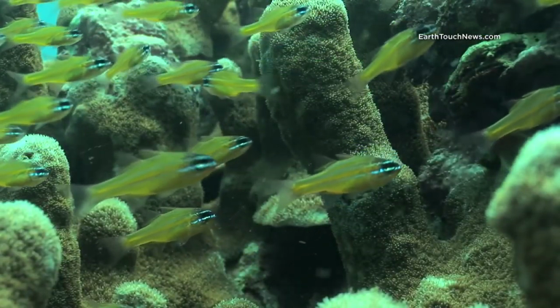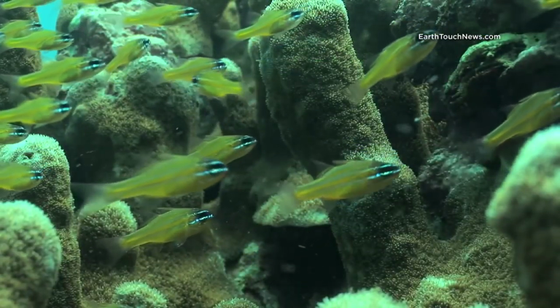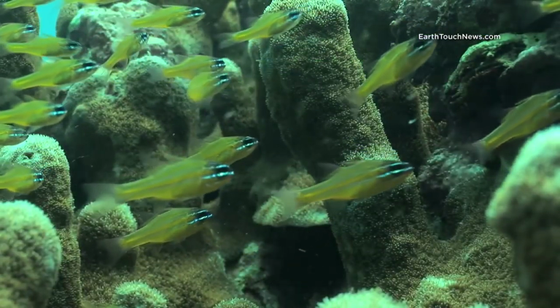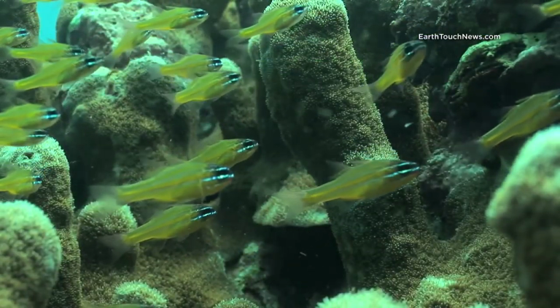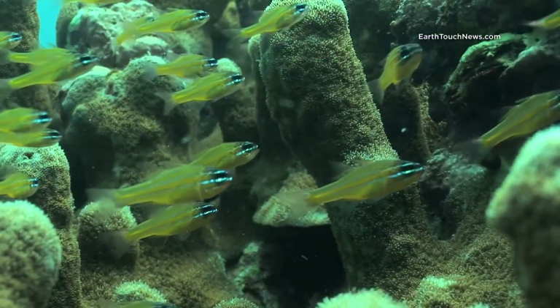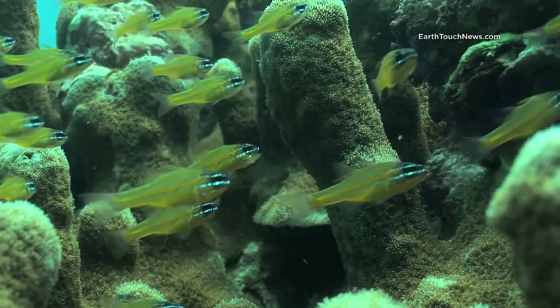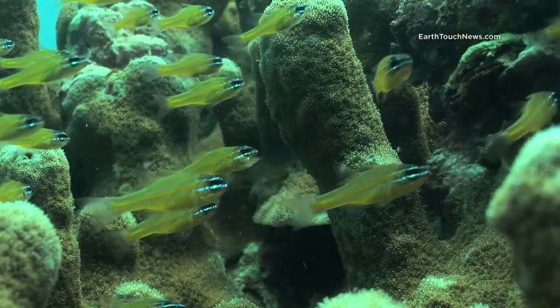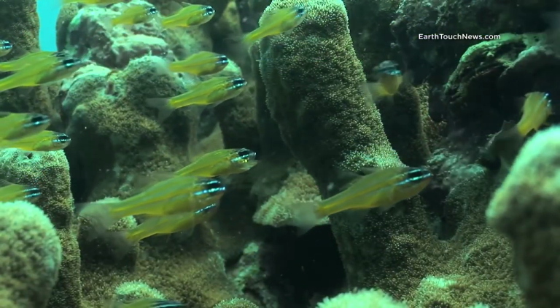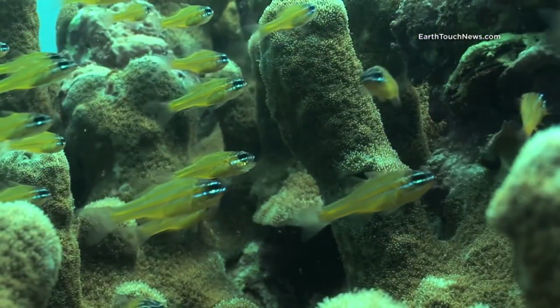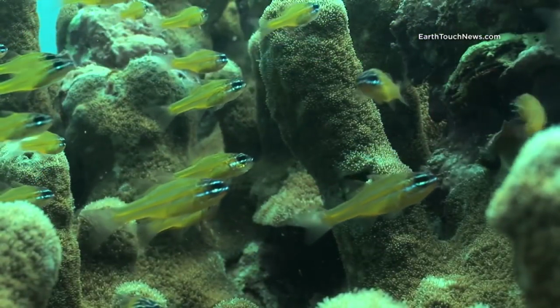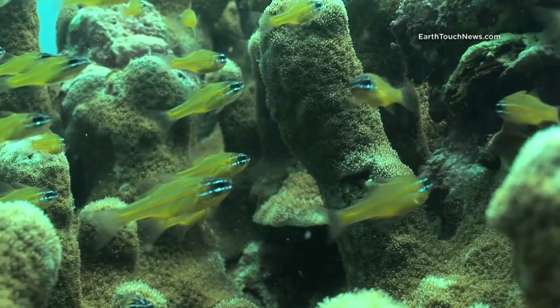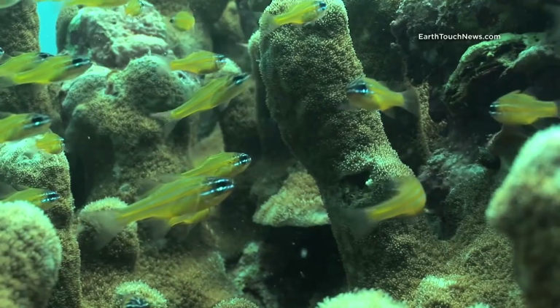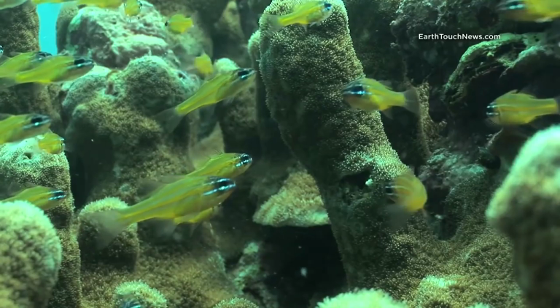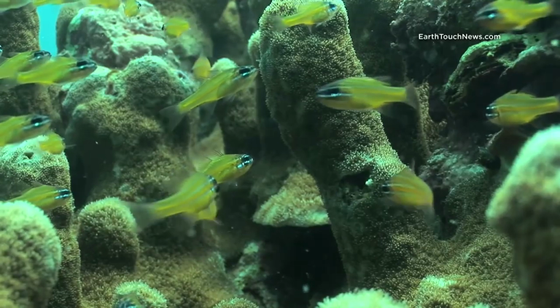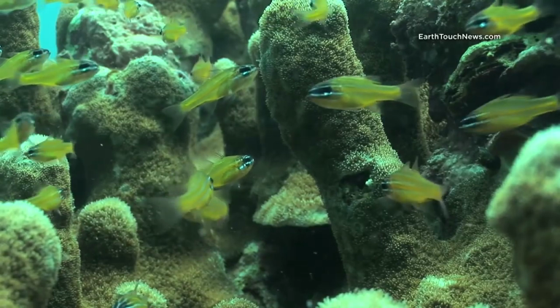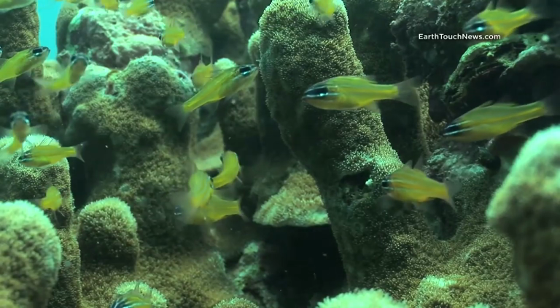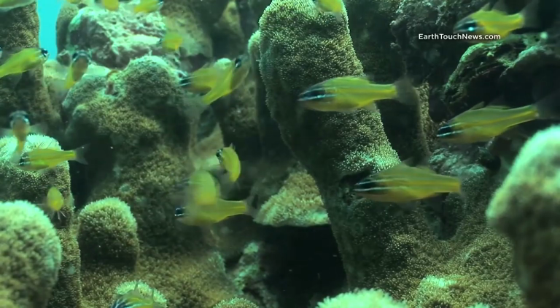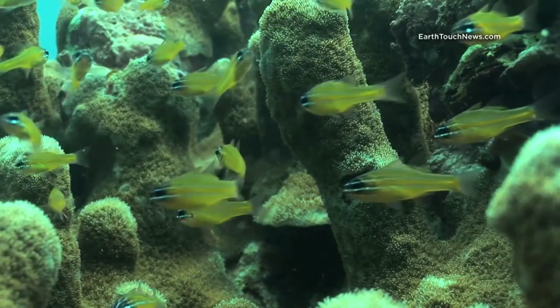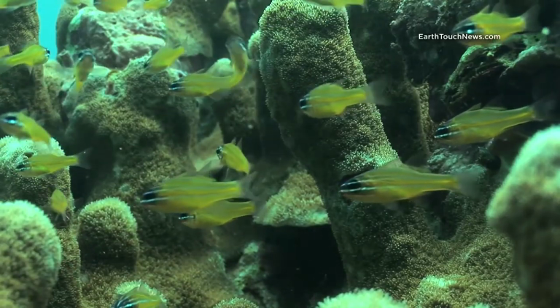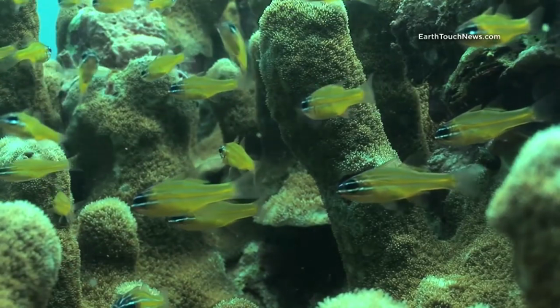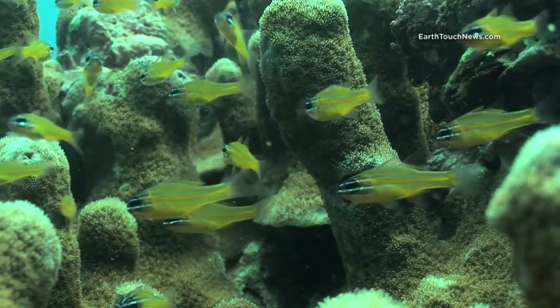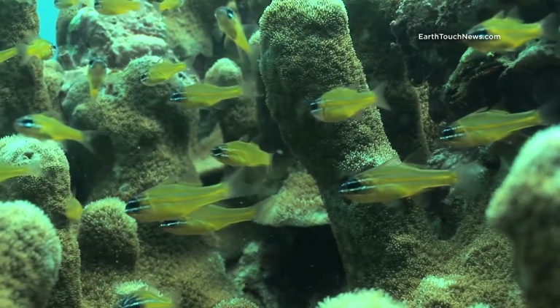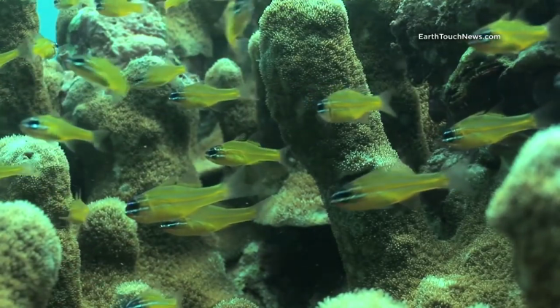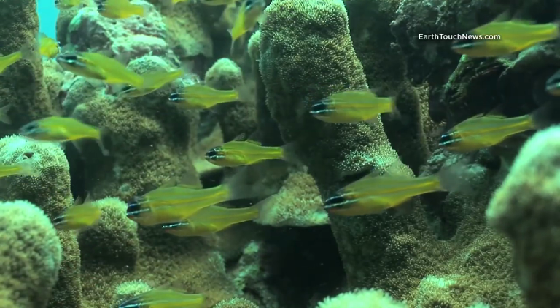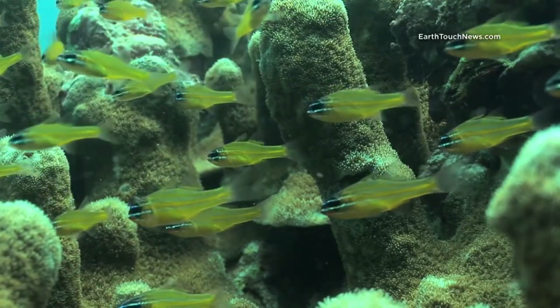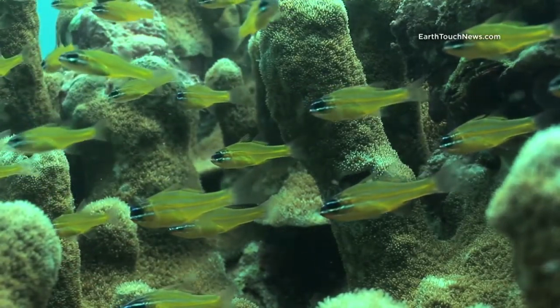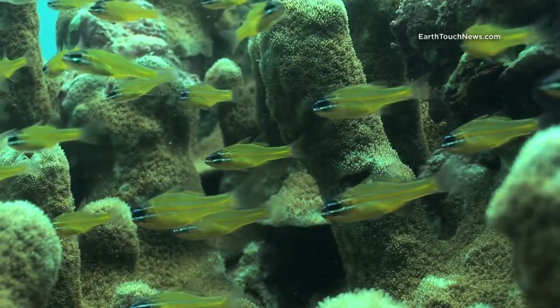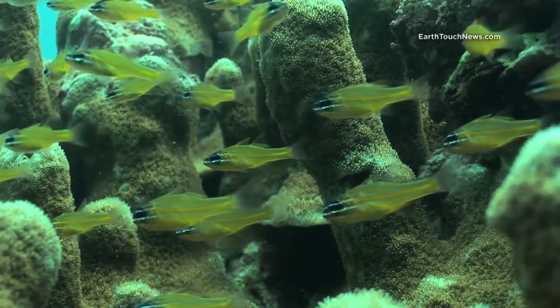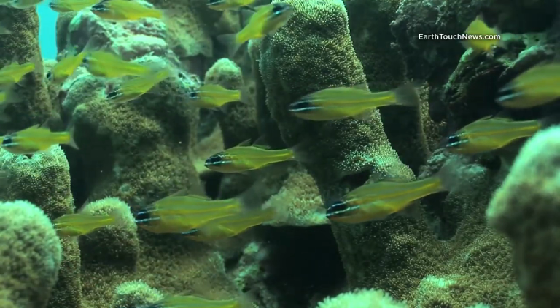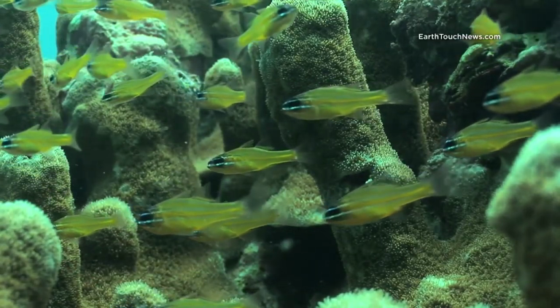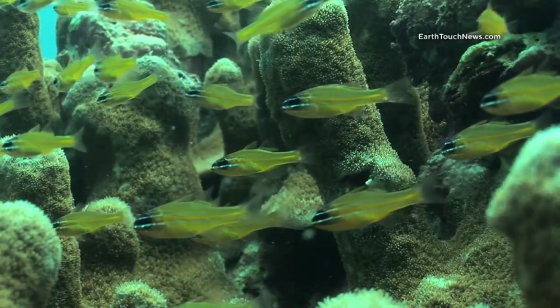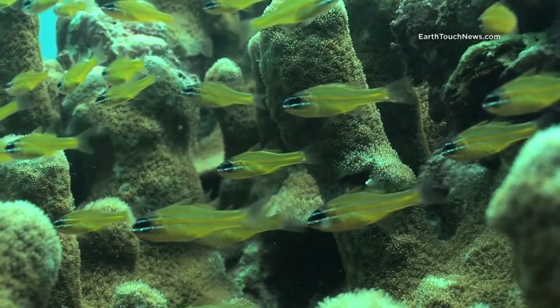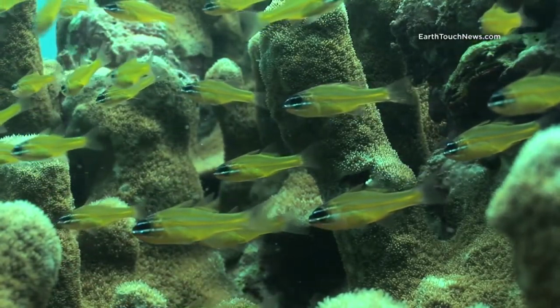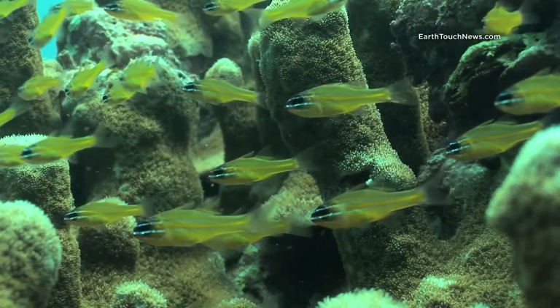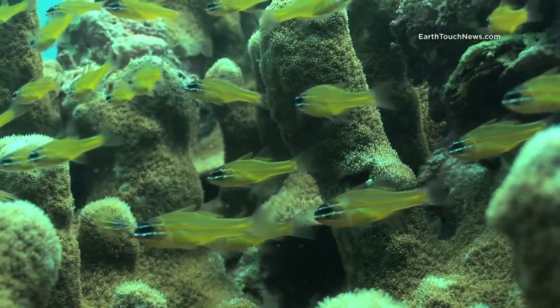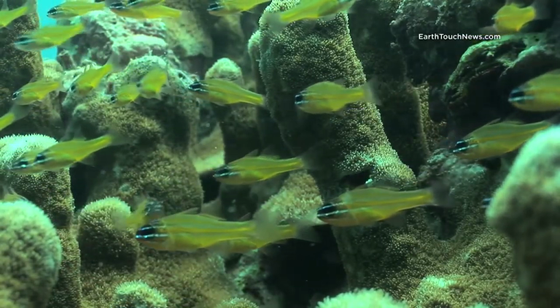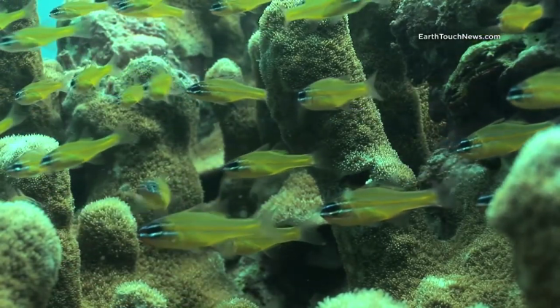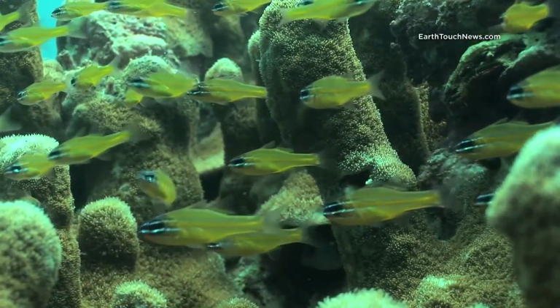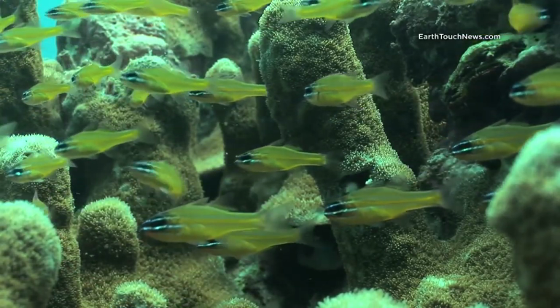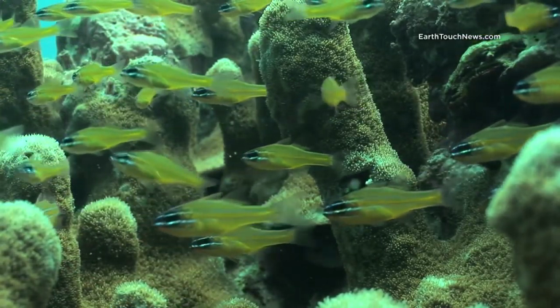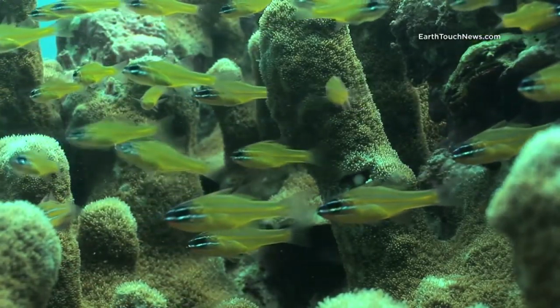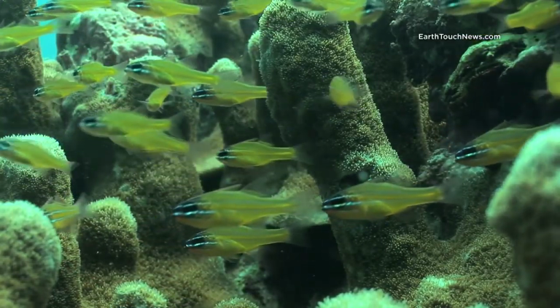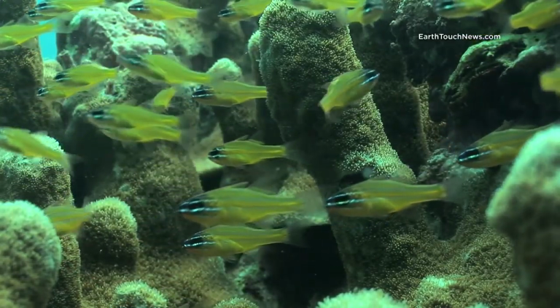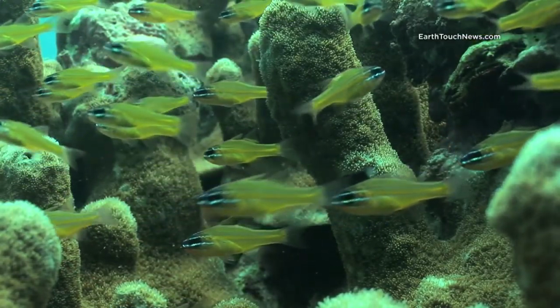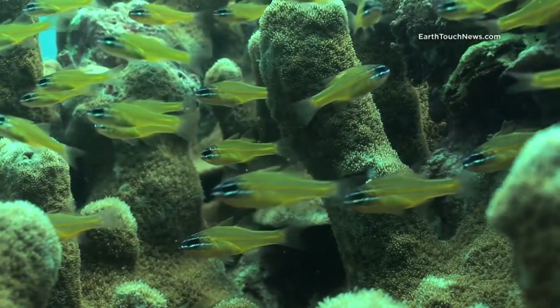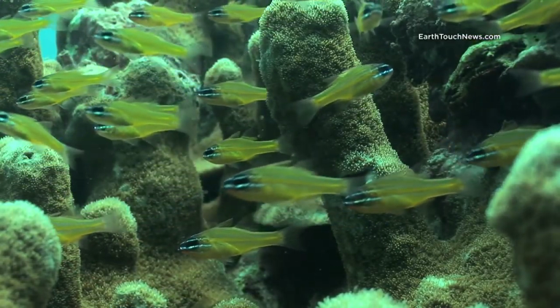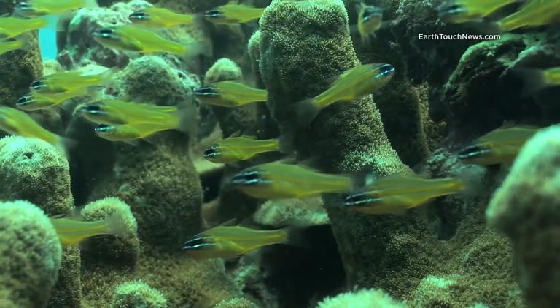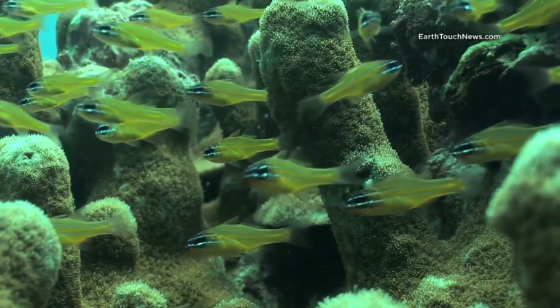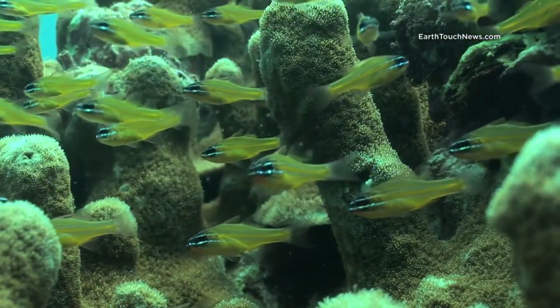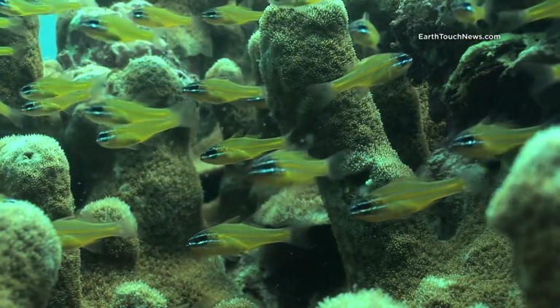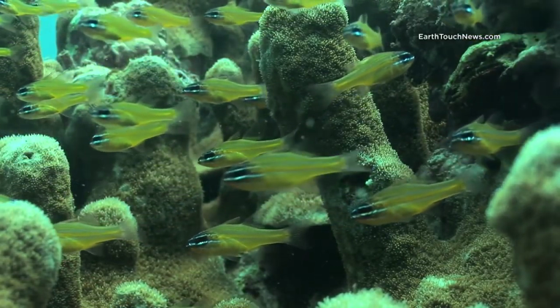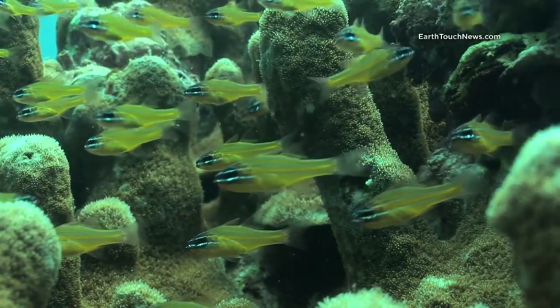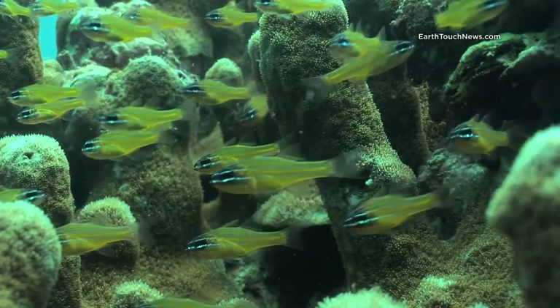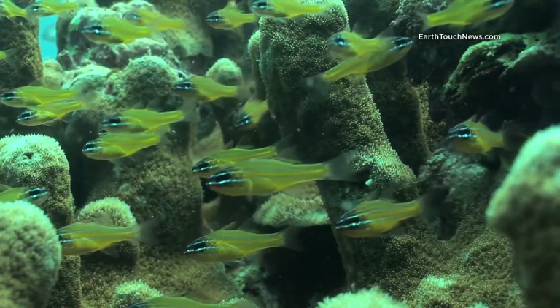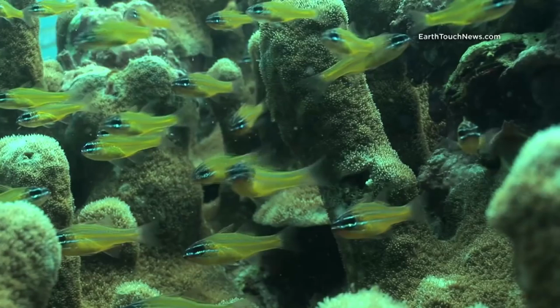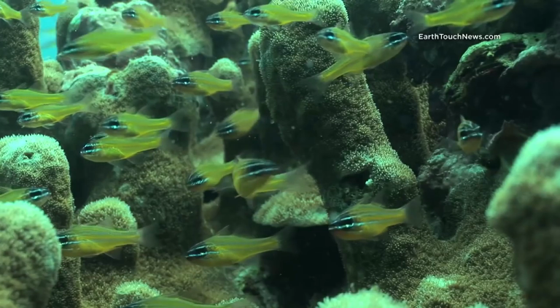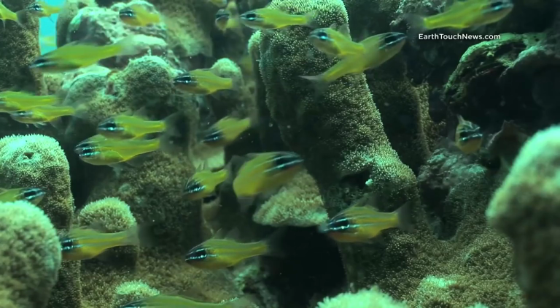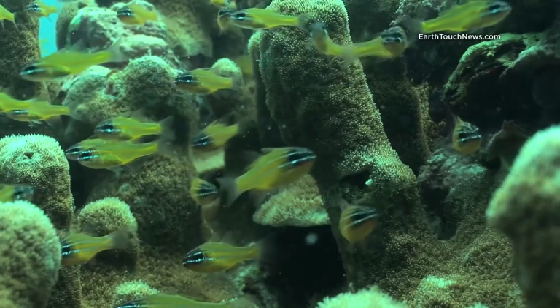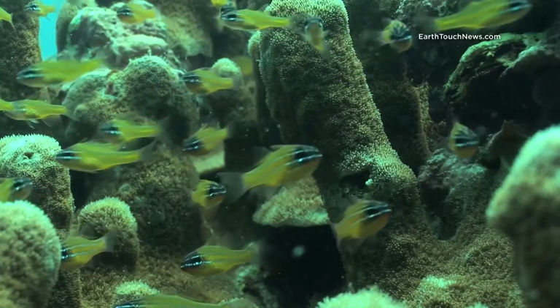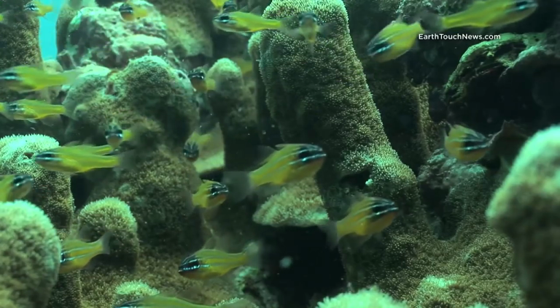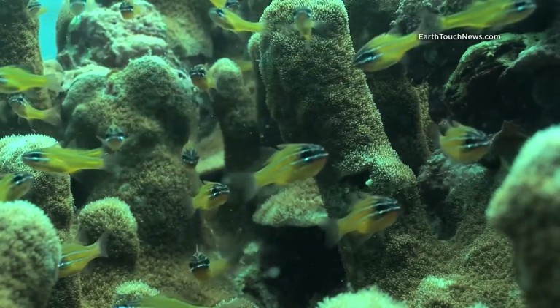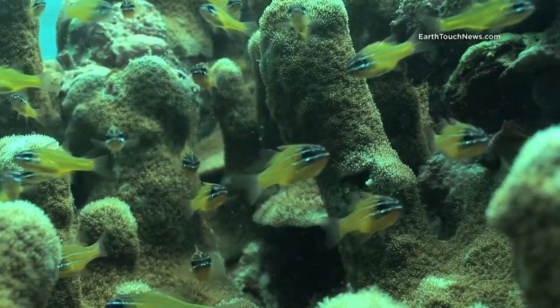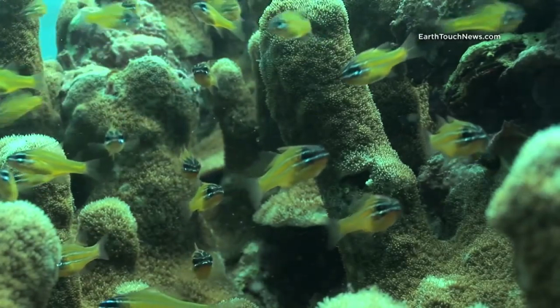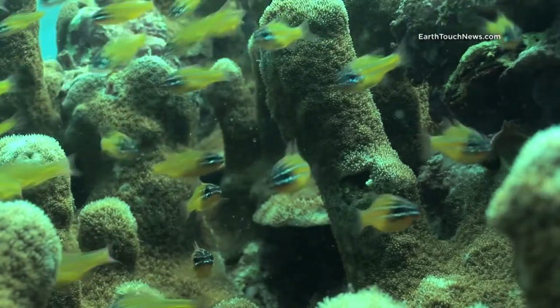They're called cardinal fish. They stay in large schools when they're juvenile, and as they get older they become solitary.